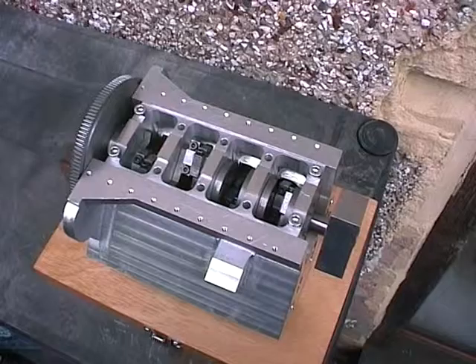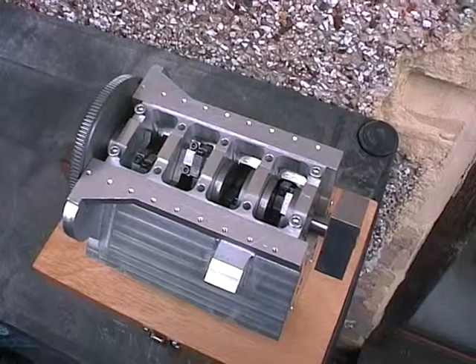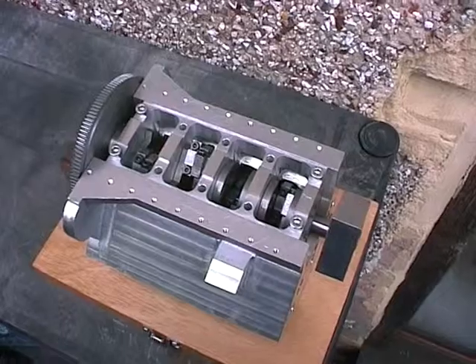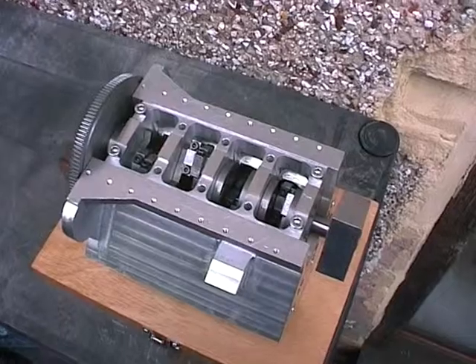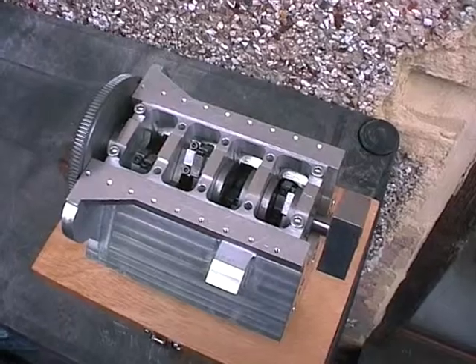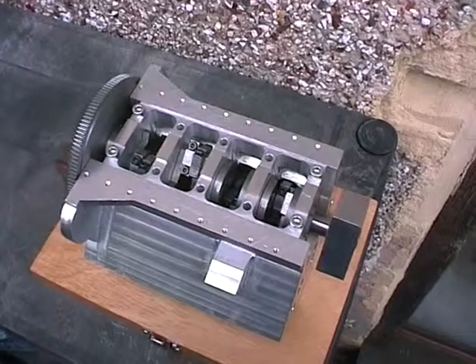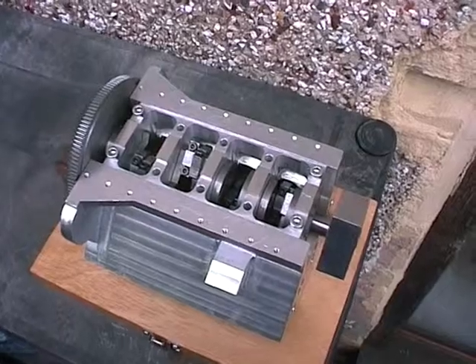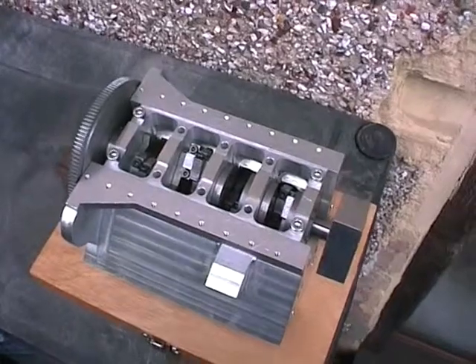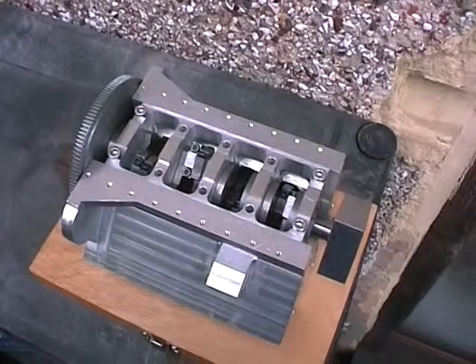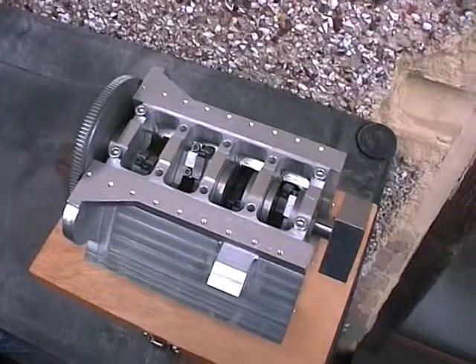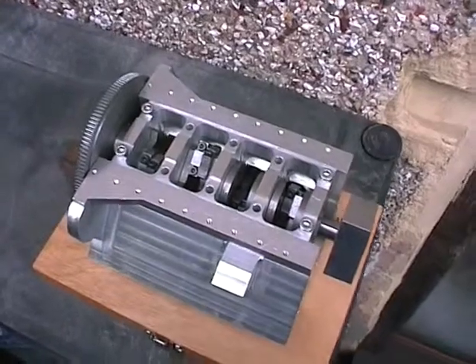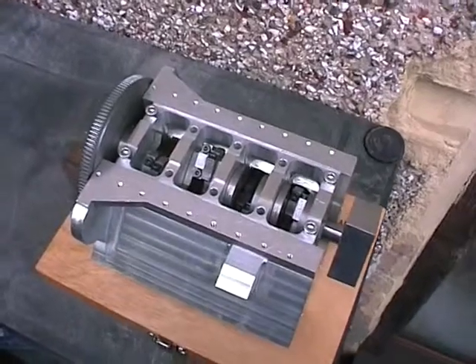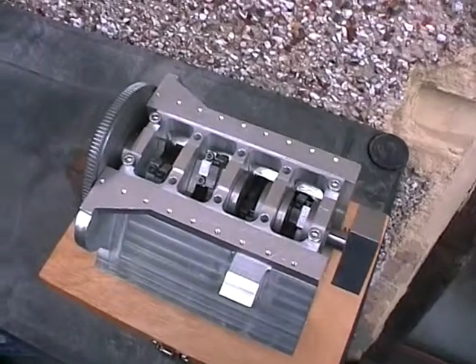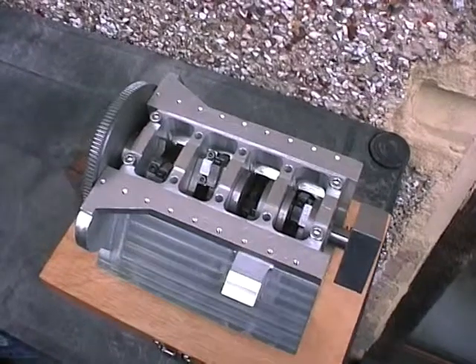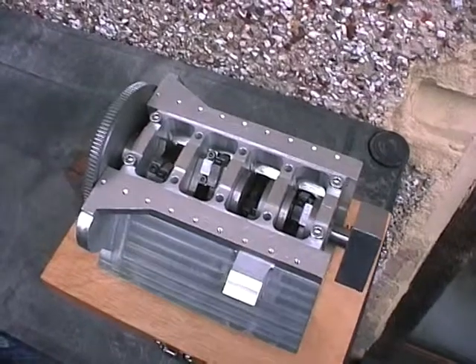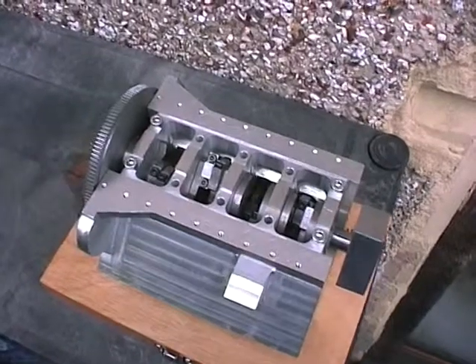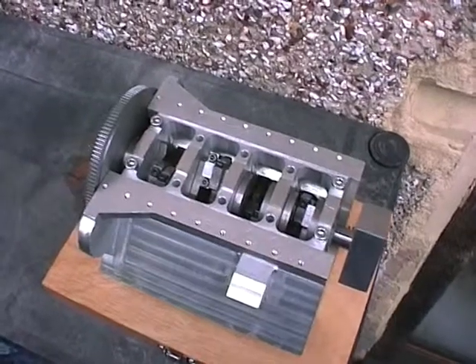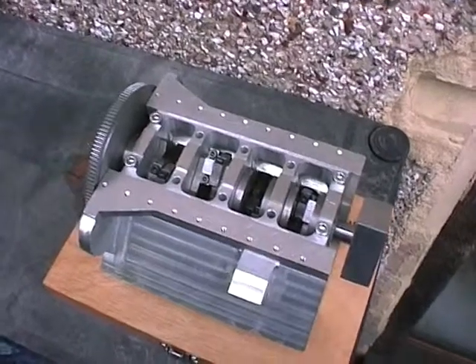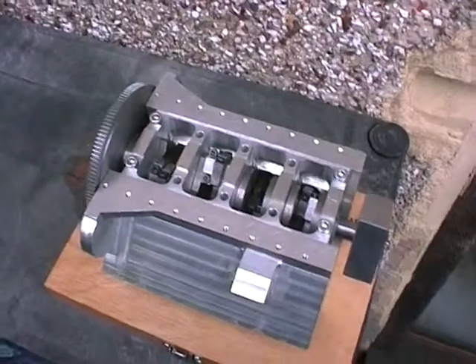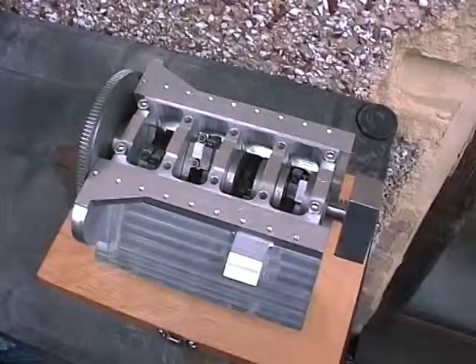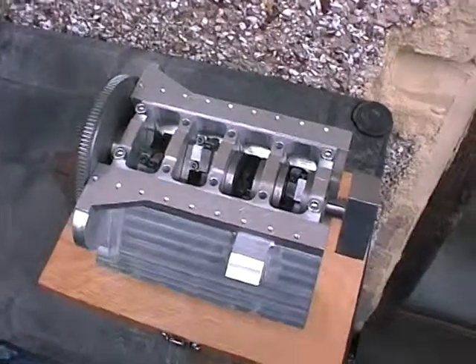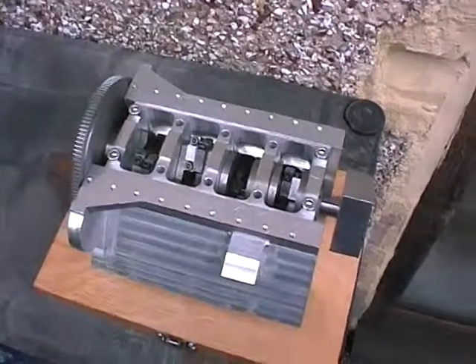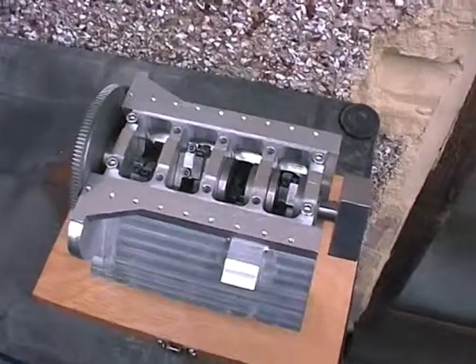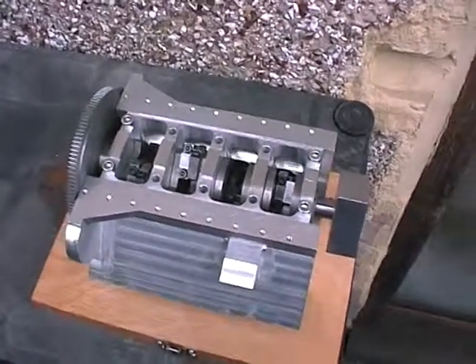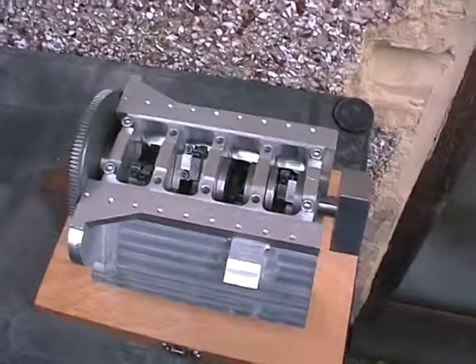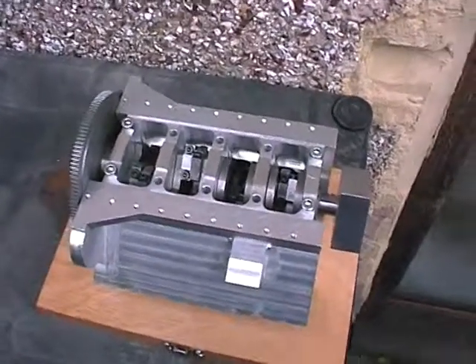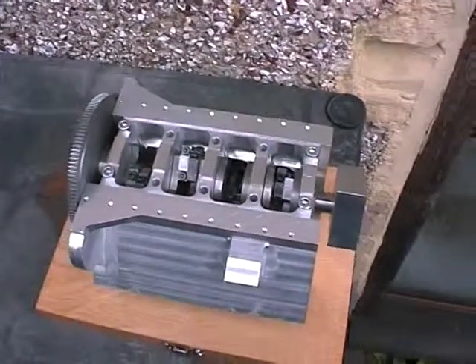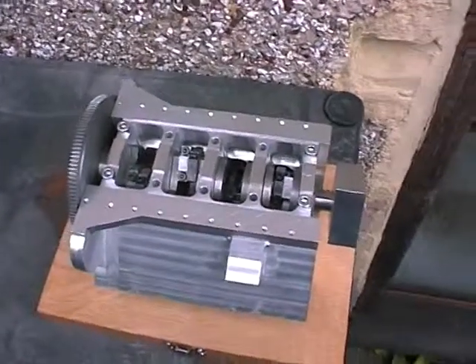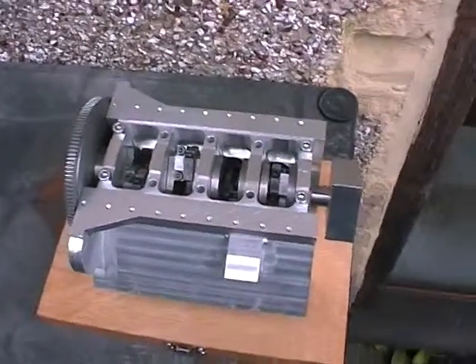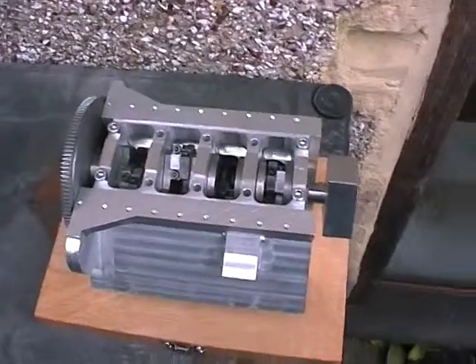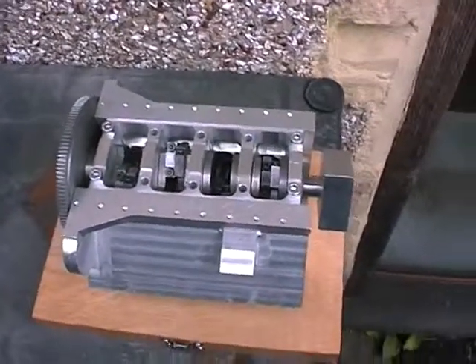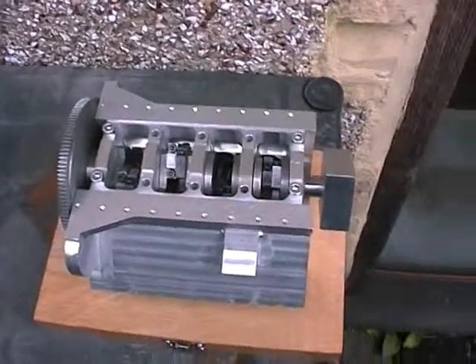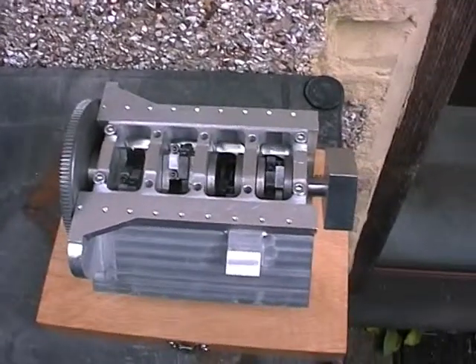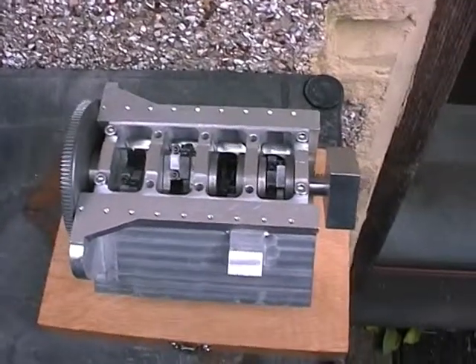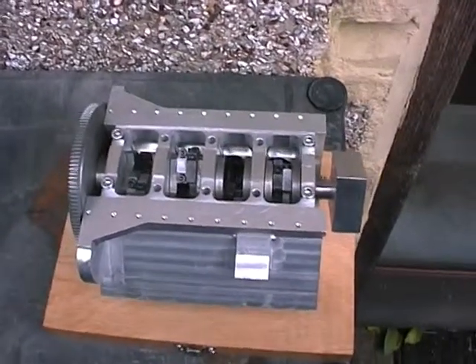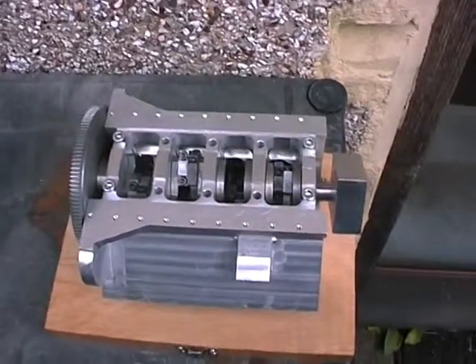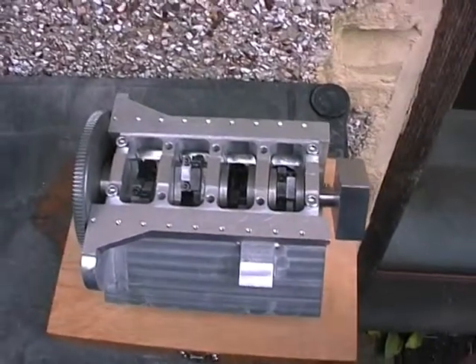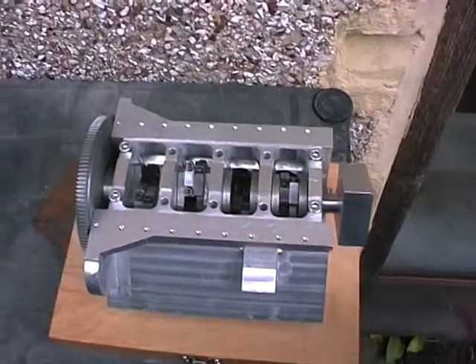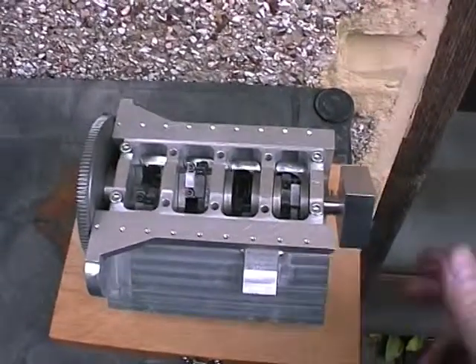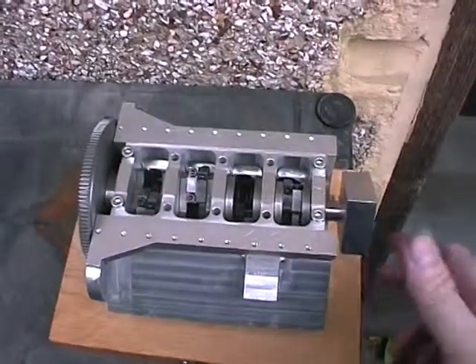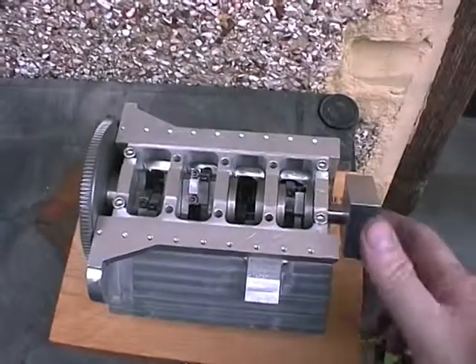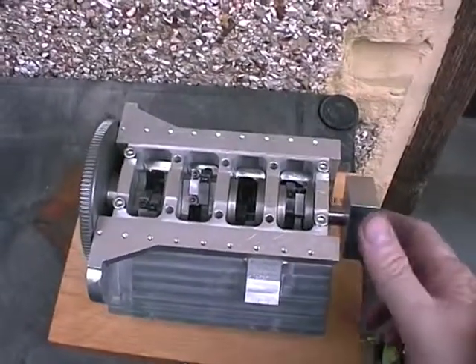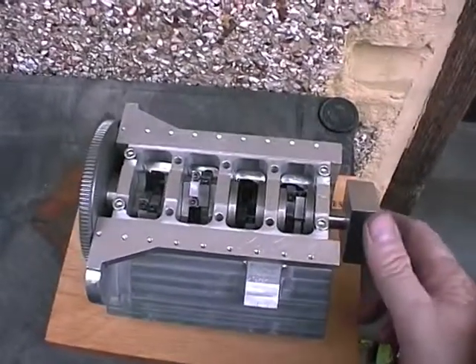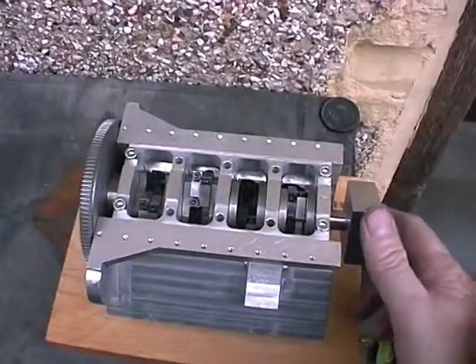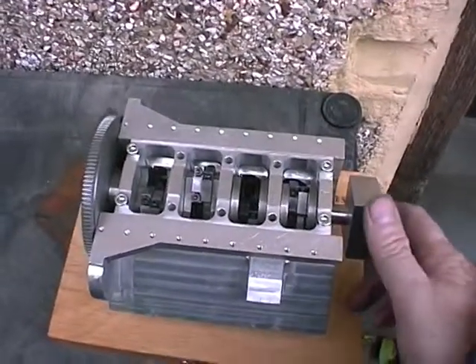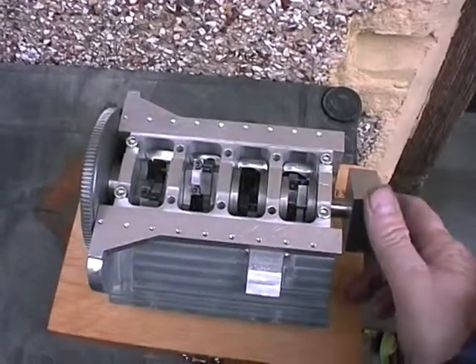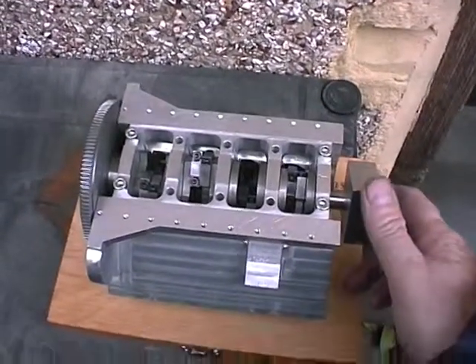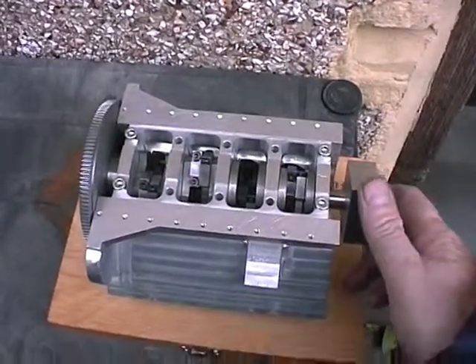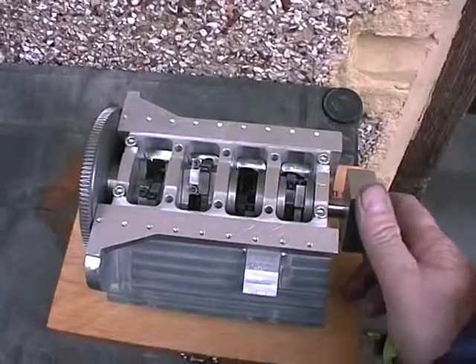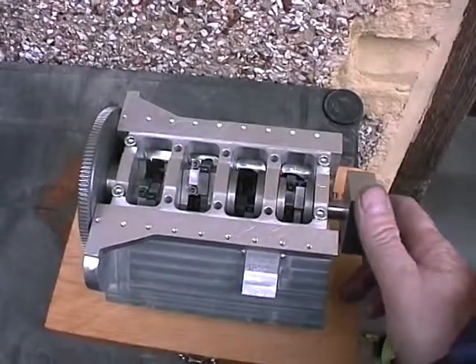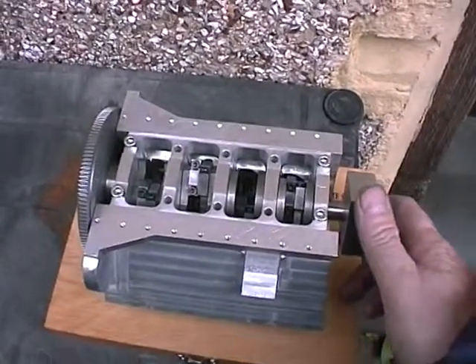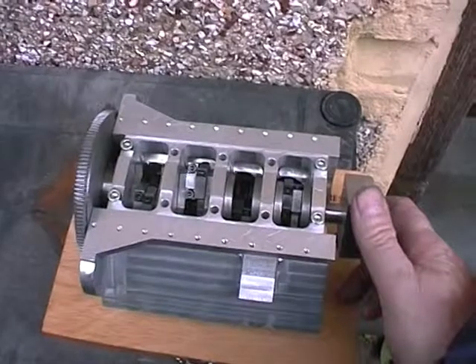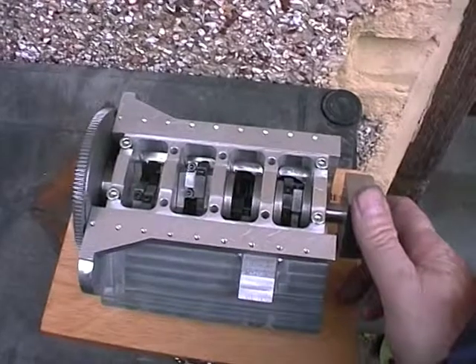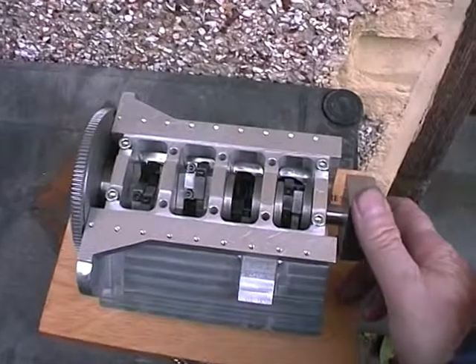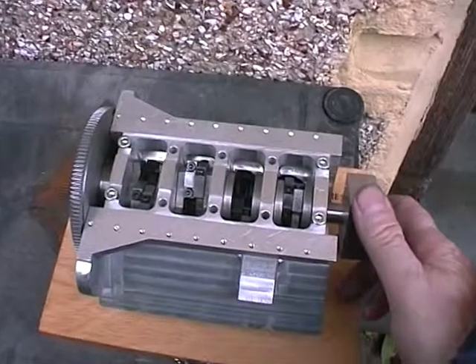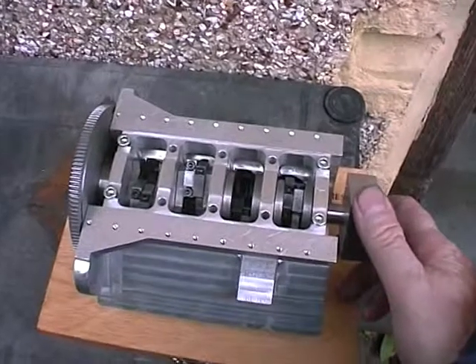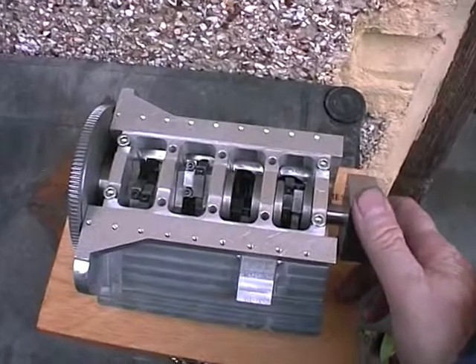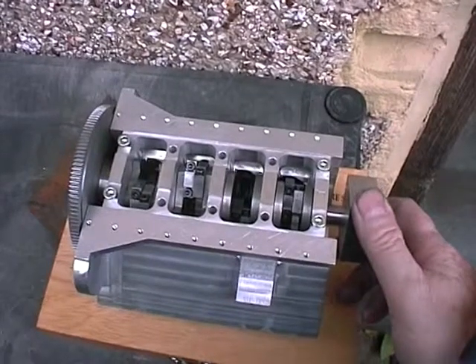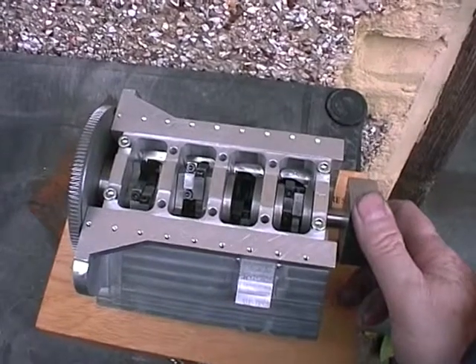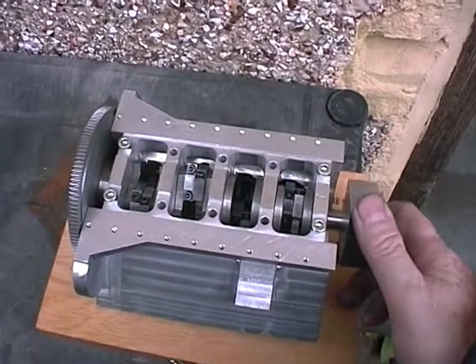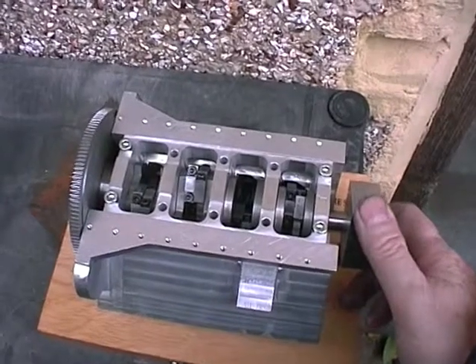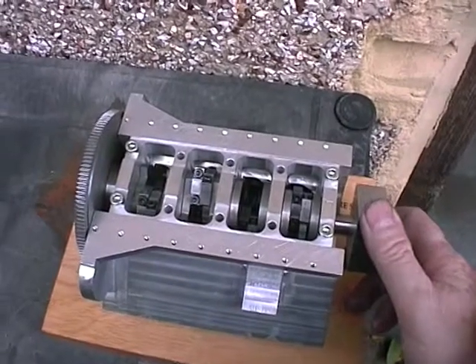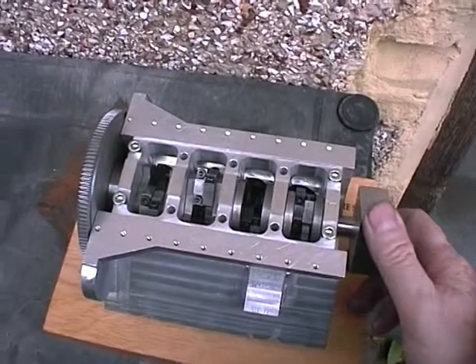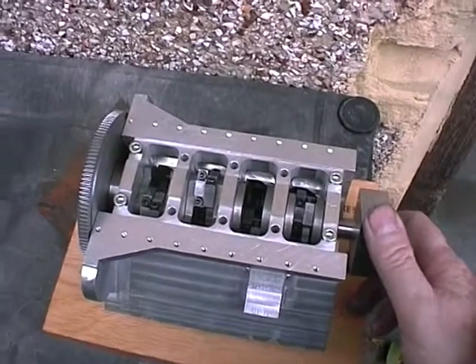This is my V8 engine. I've got it outside, hopefully you'll be able to see.